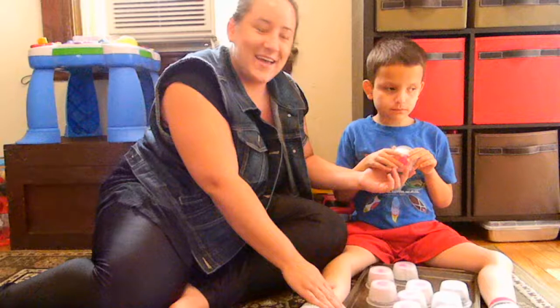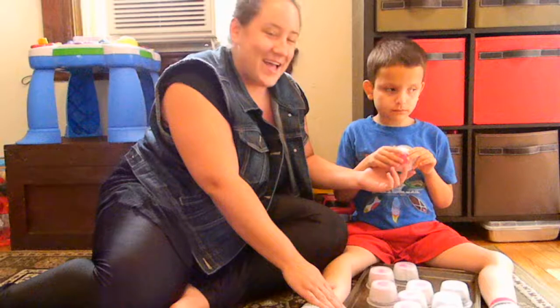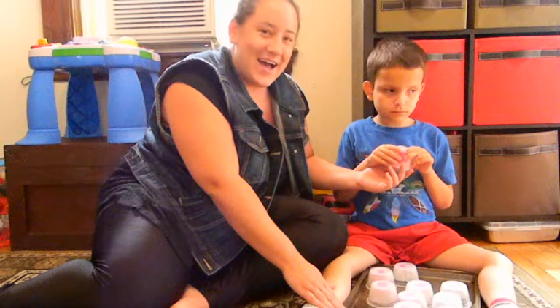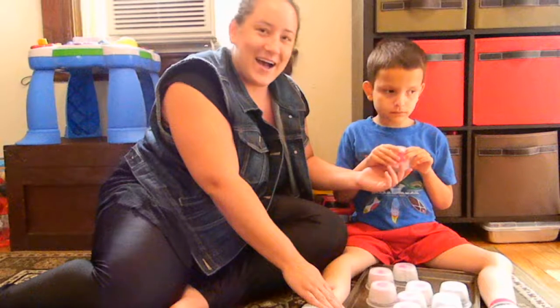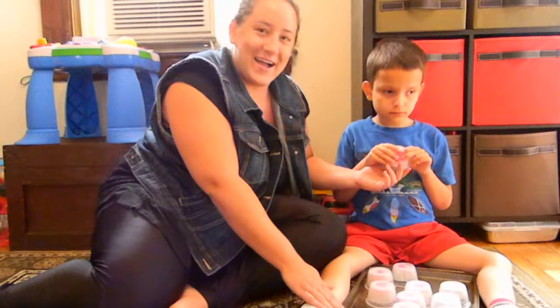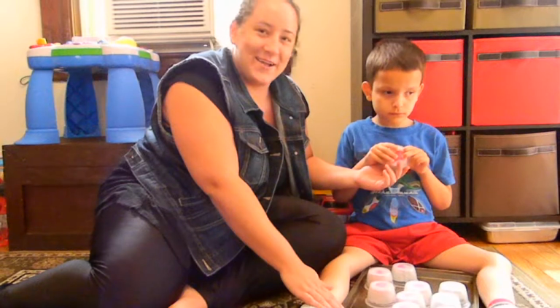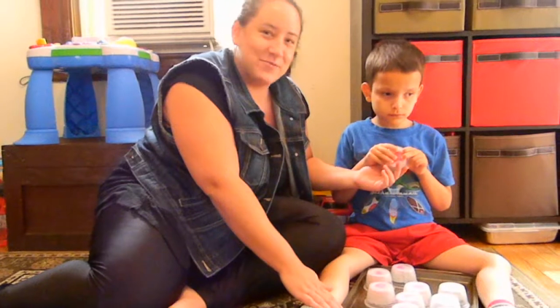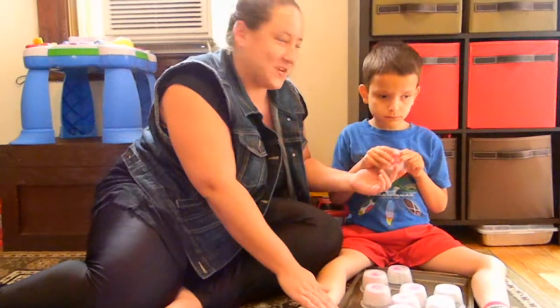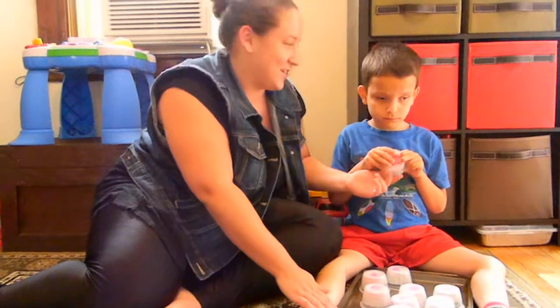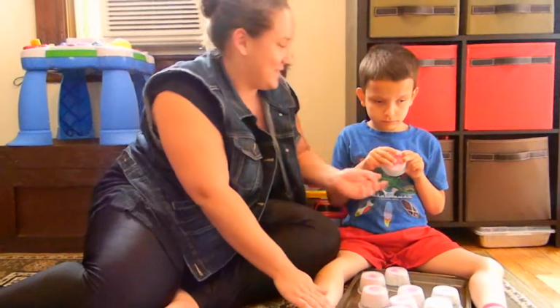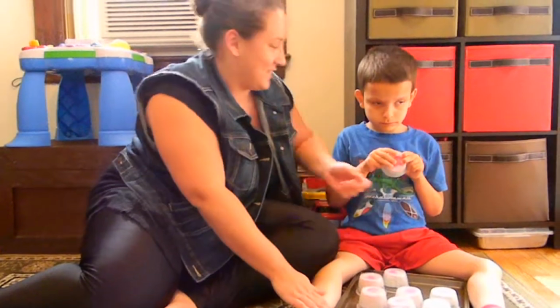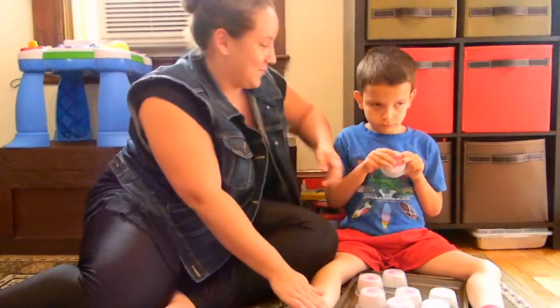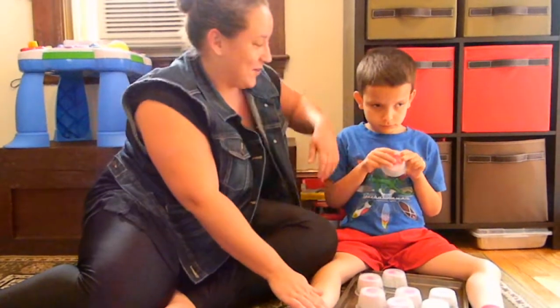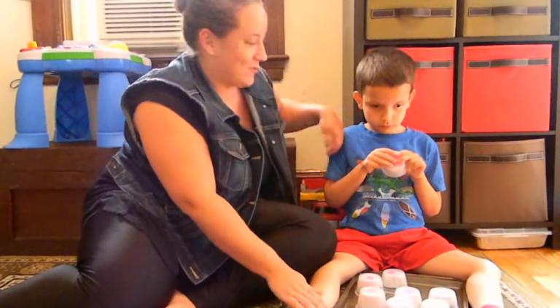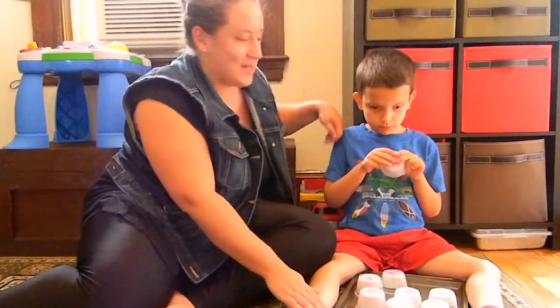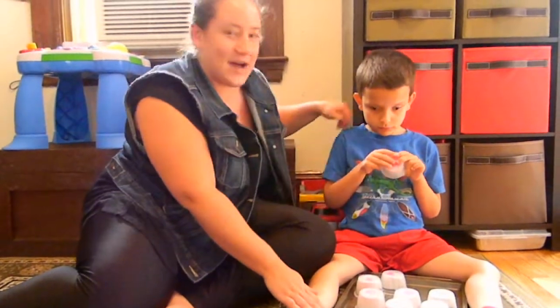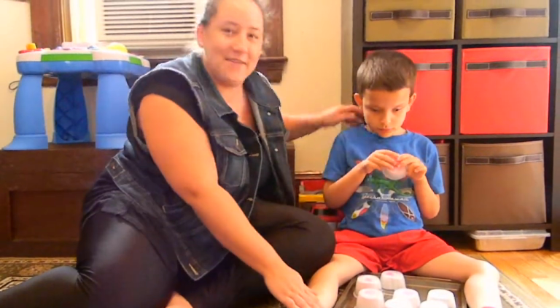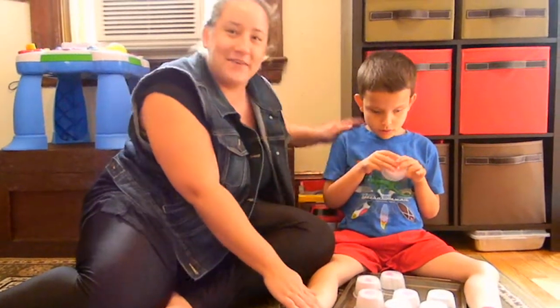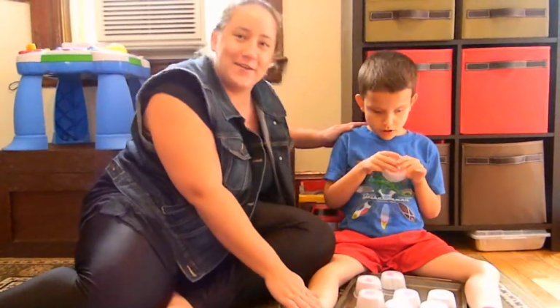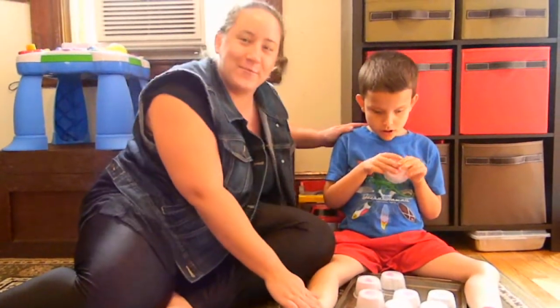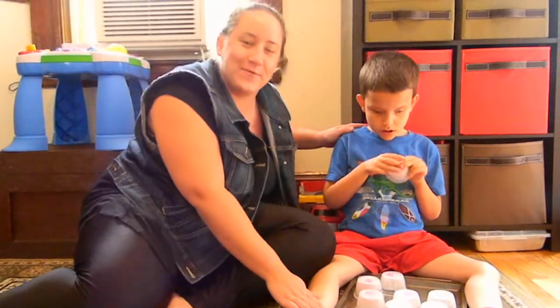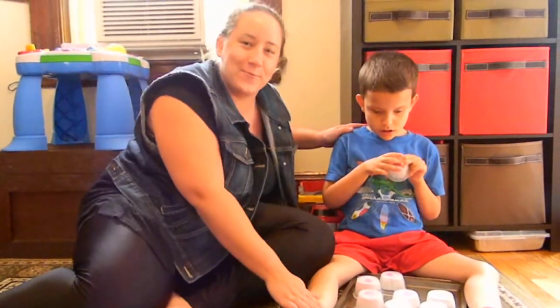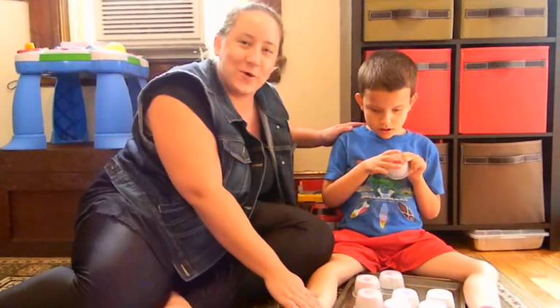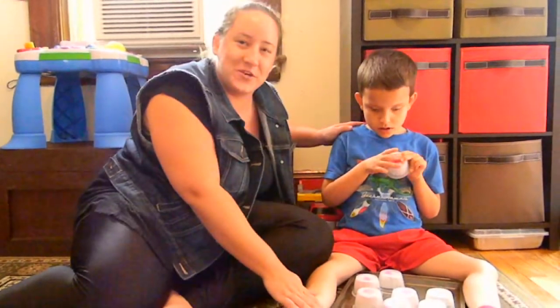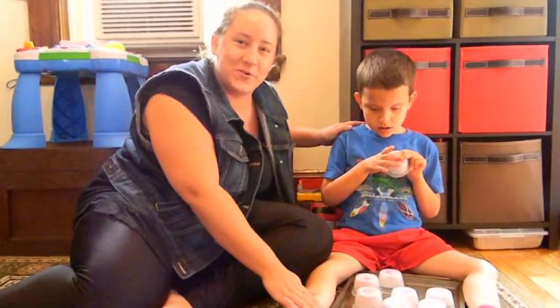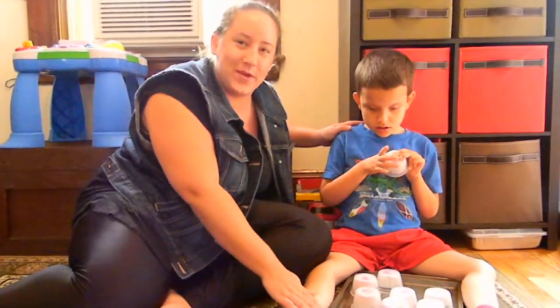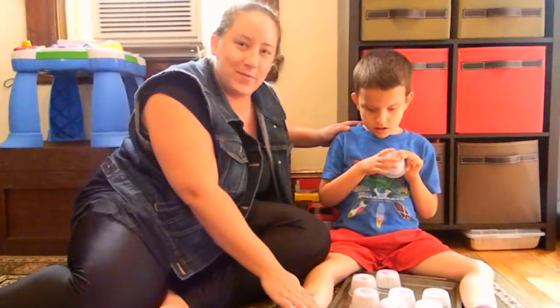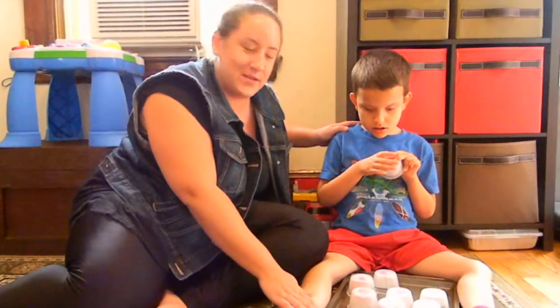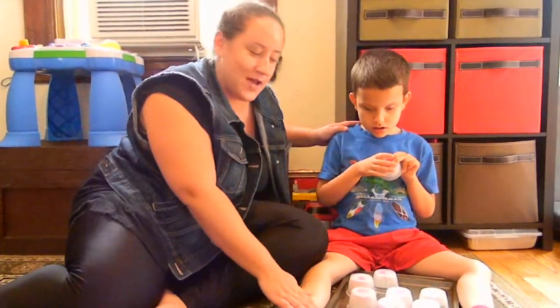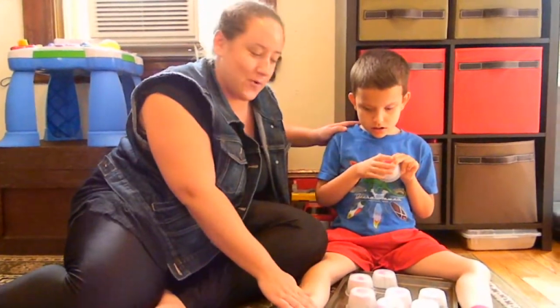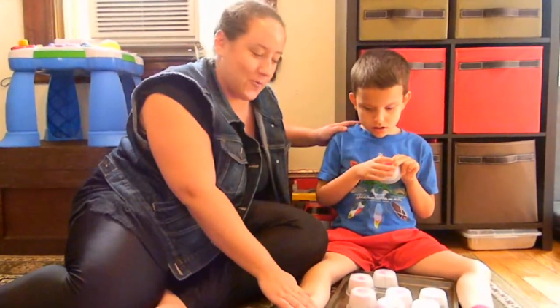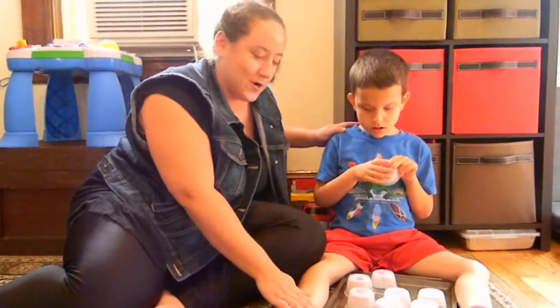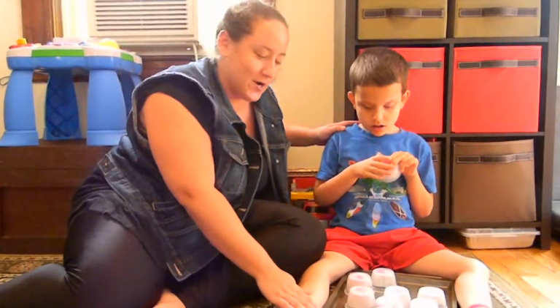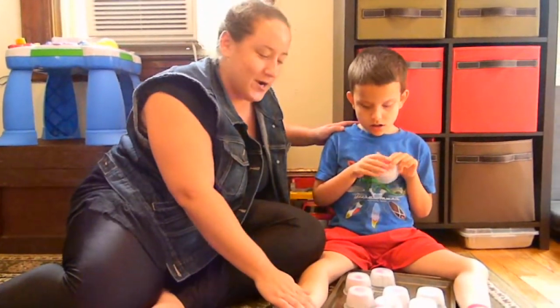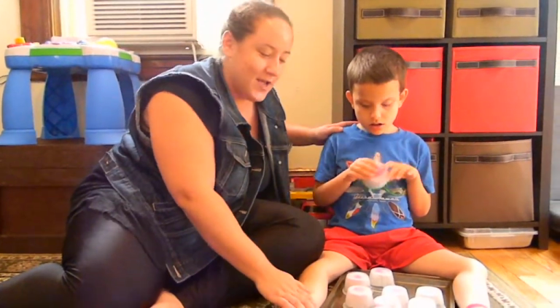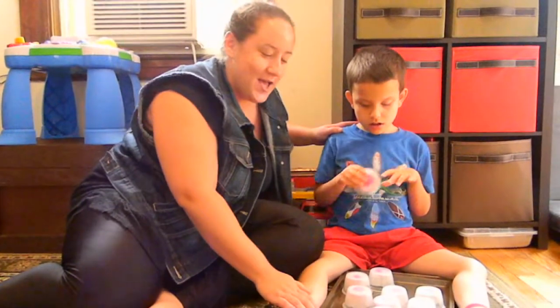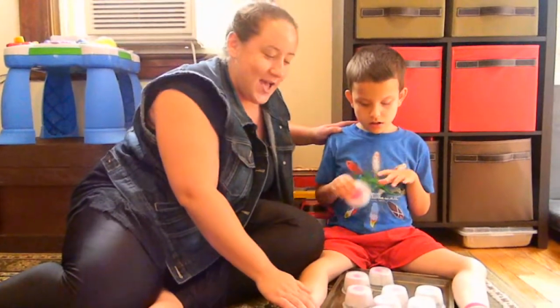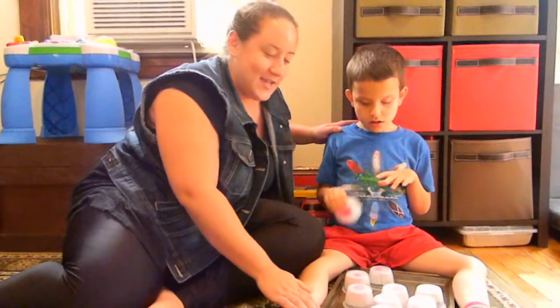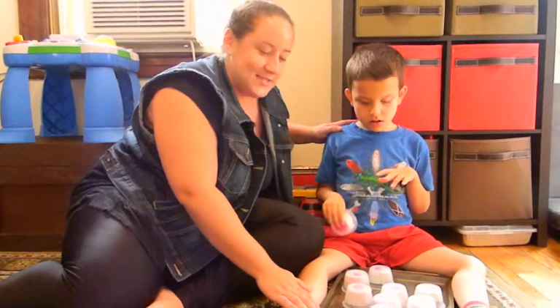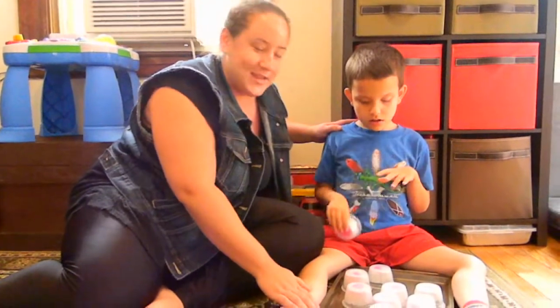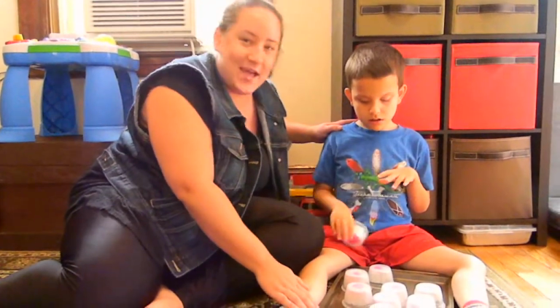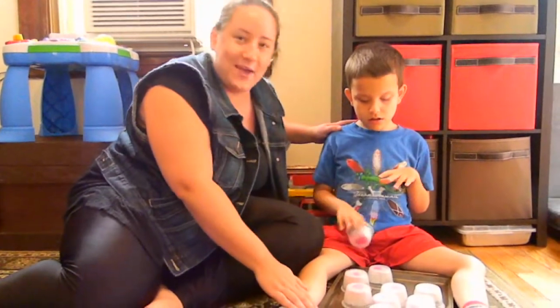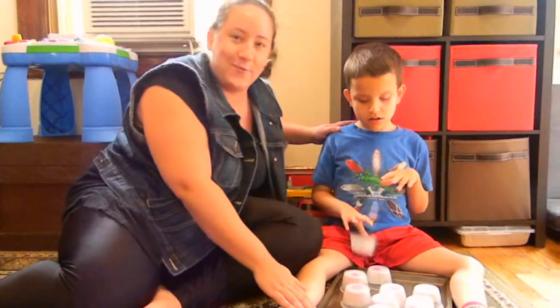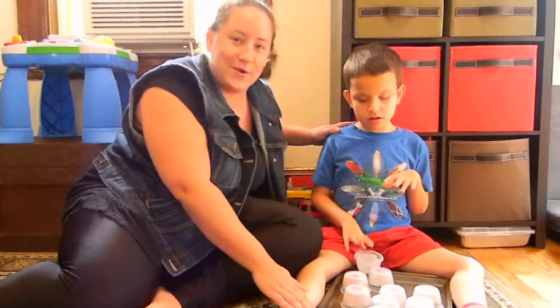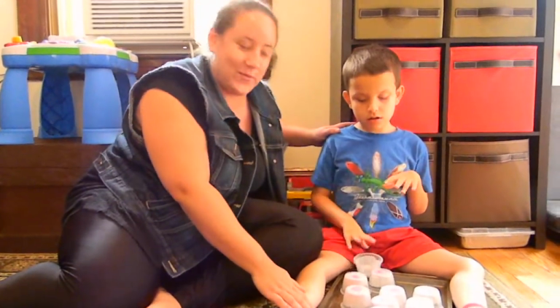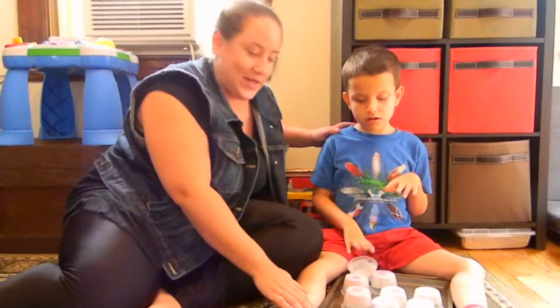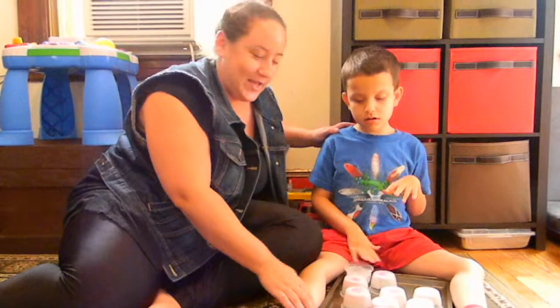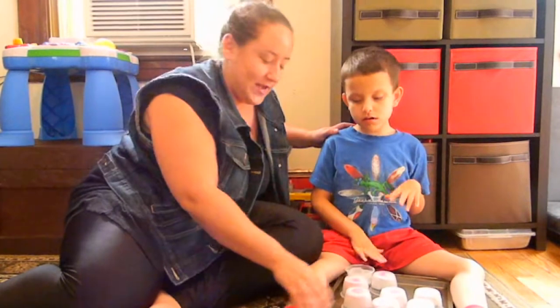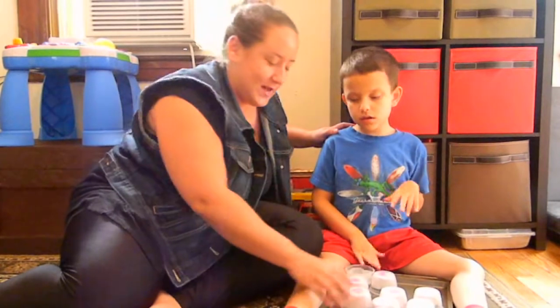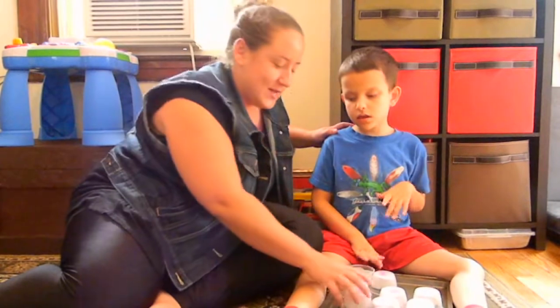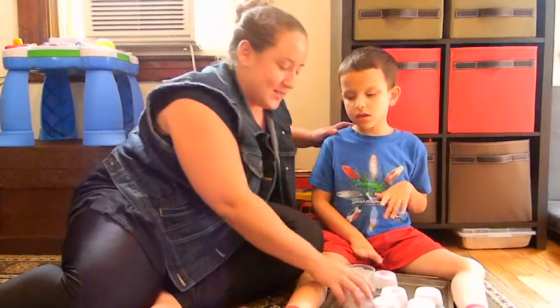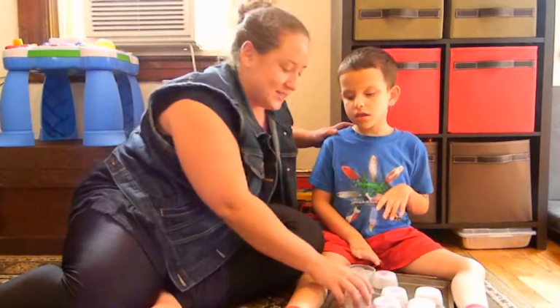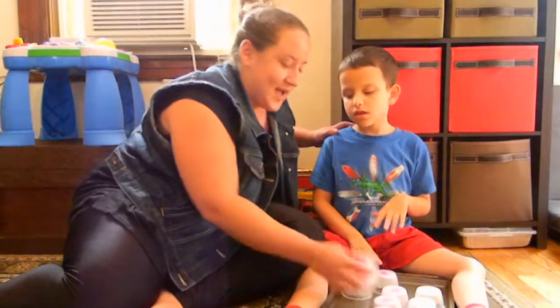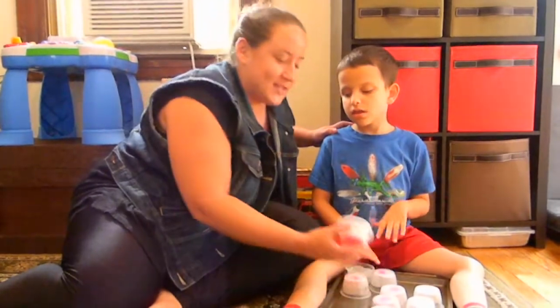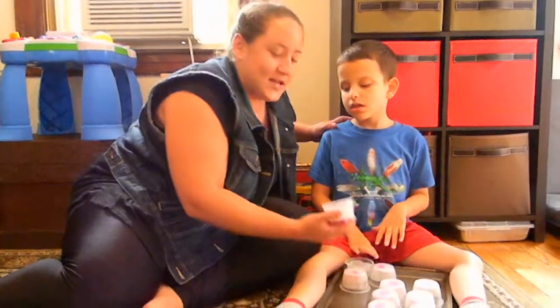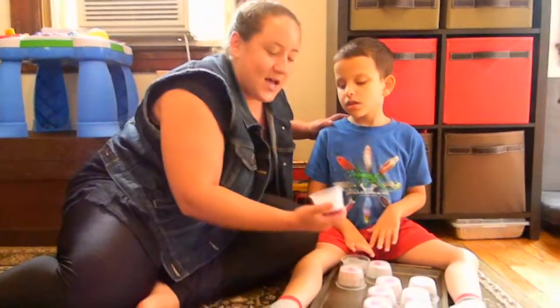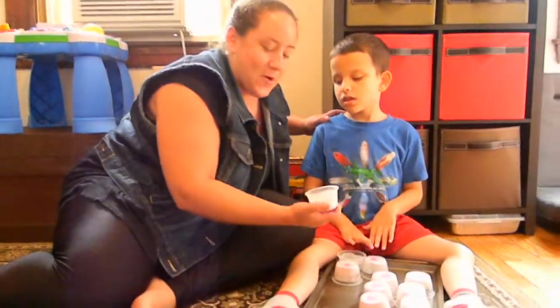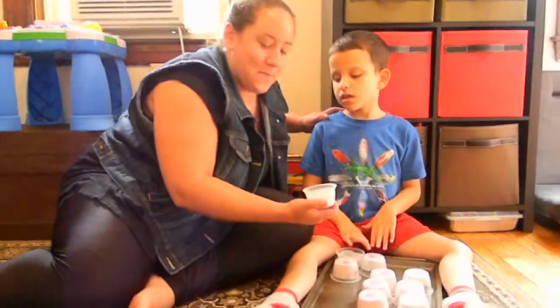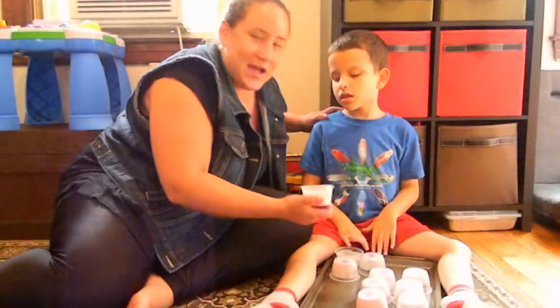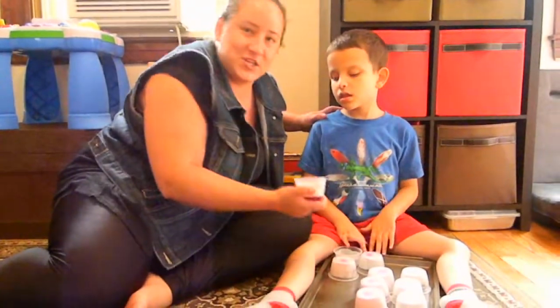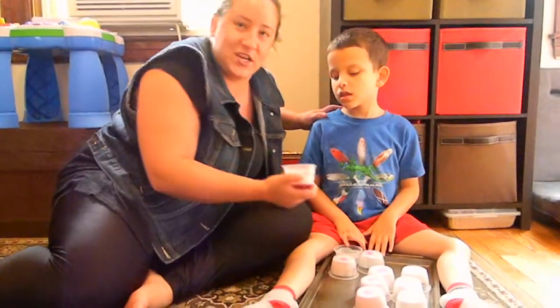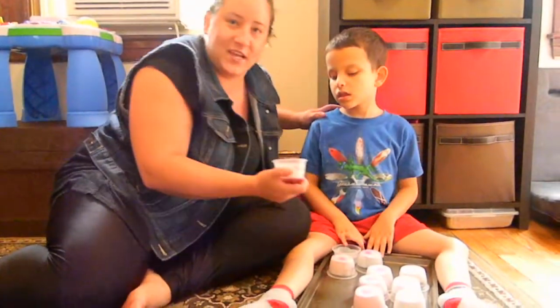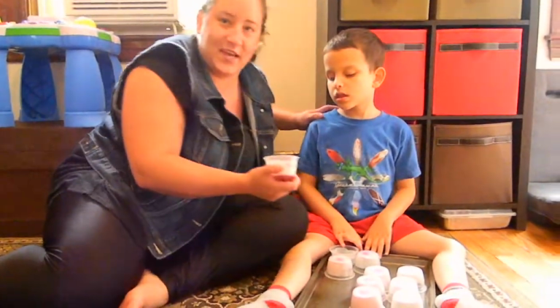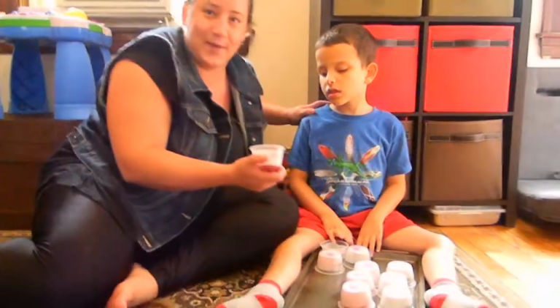Hi, I'm Chelsea. I'm here with Ivan. We're from wonderbaby.org and today we're playing a tactile matching game.